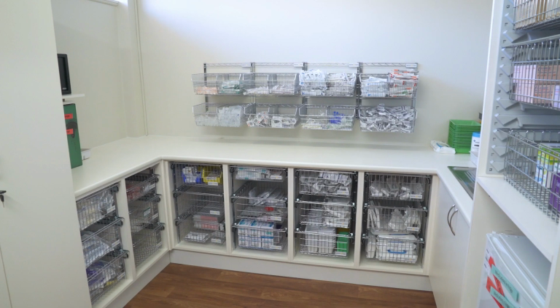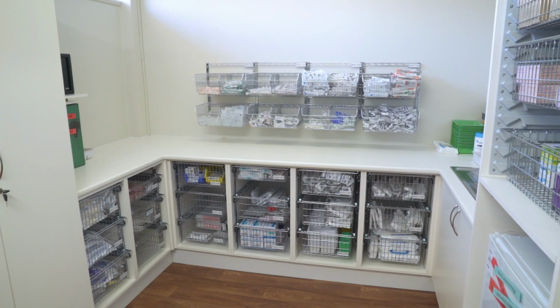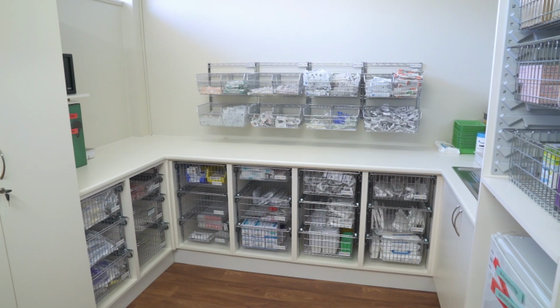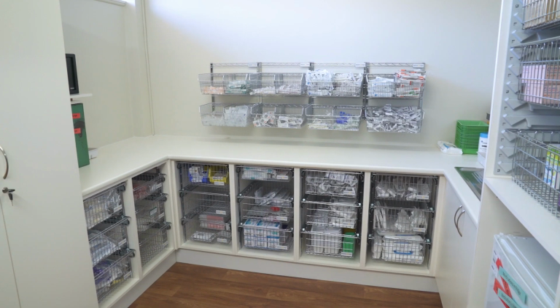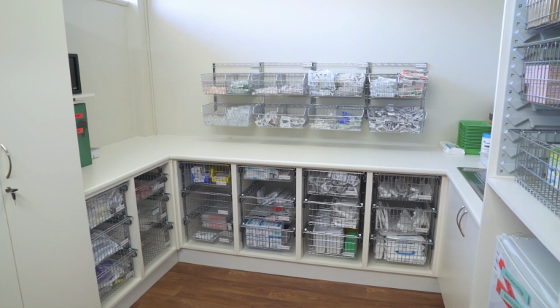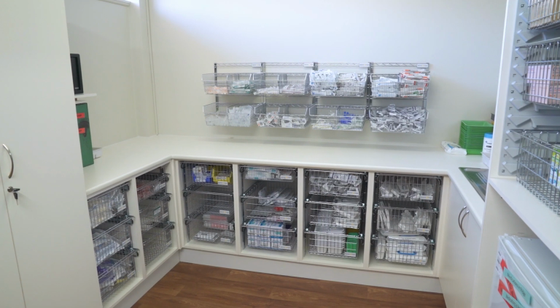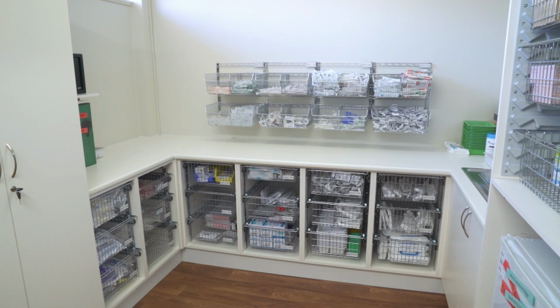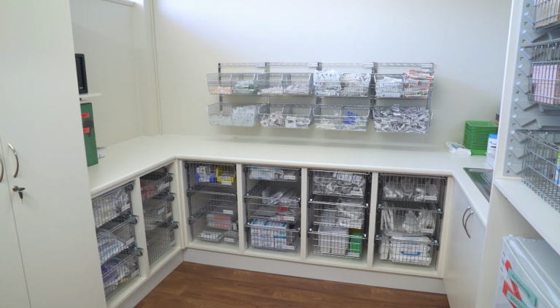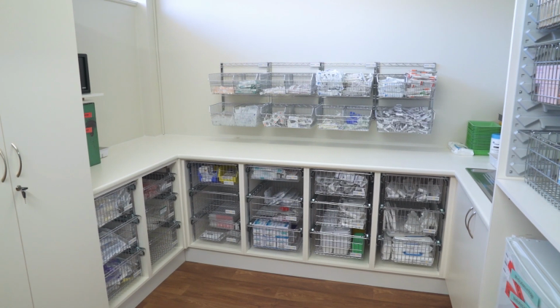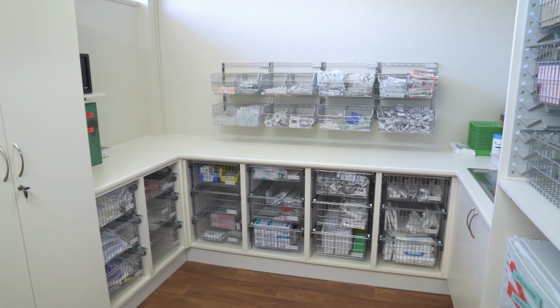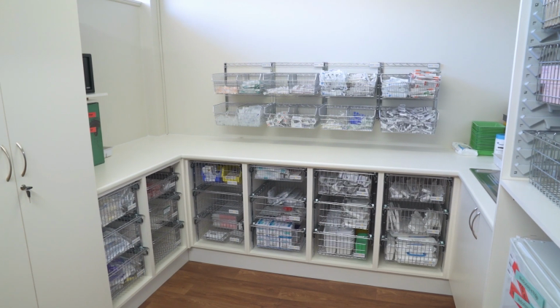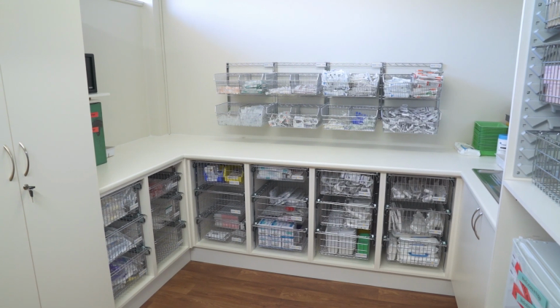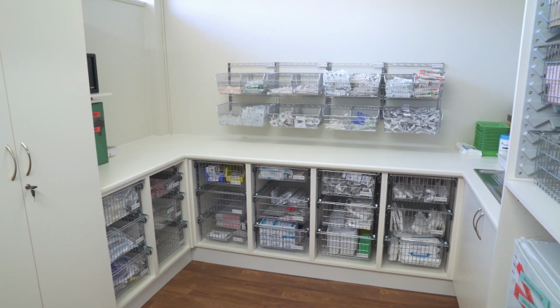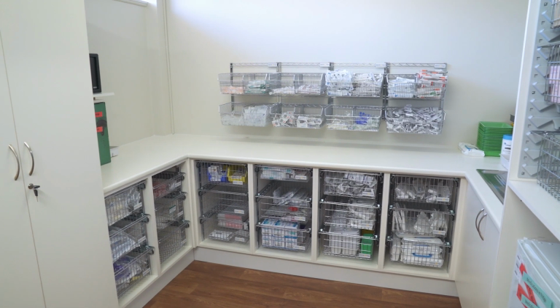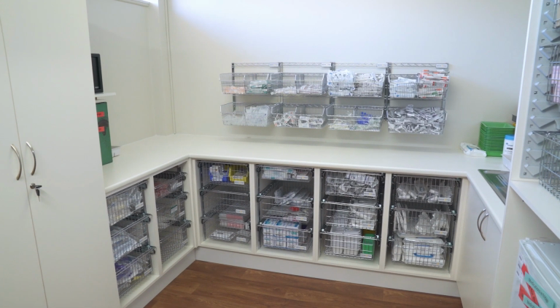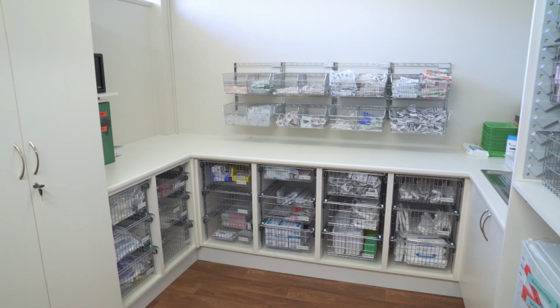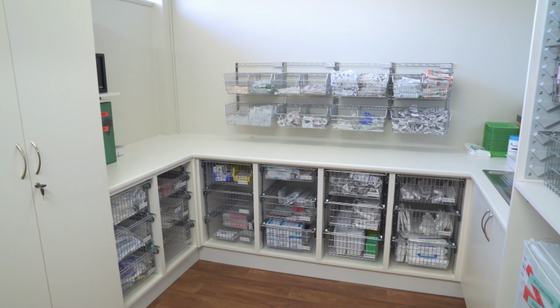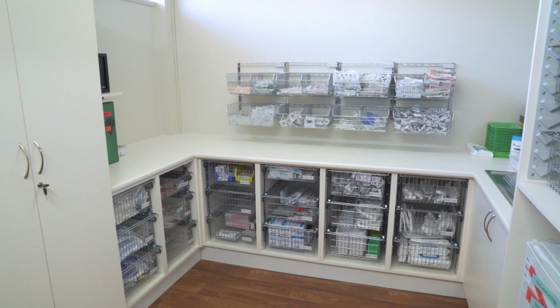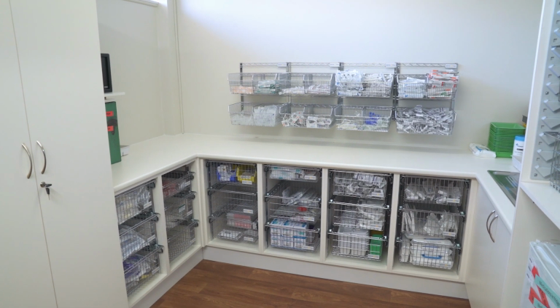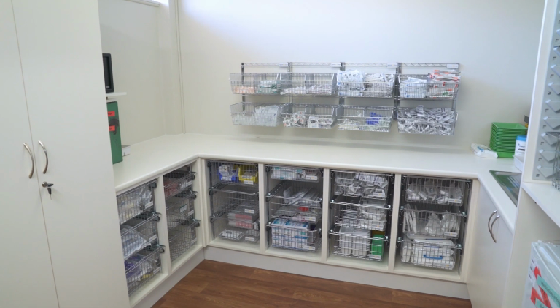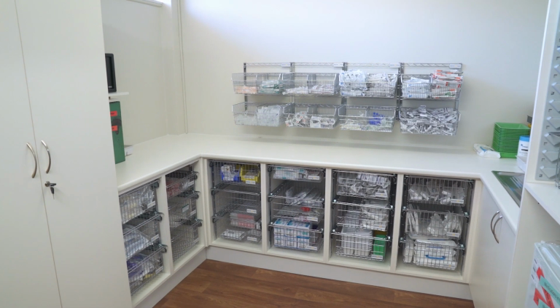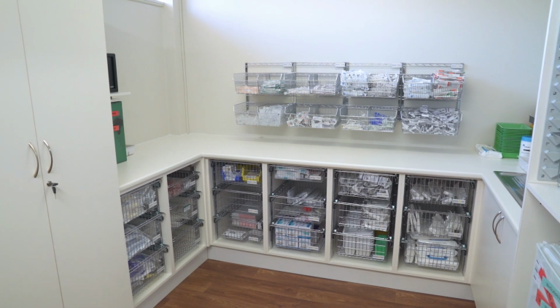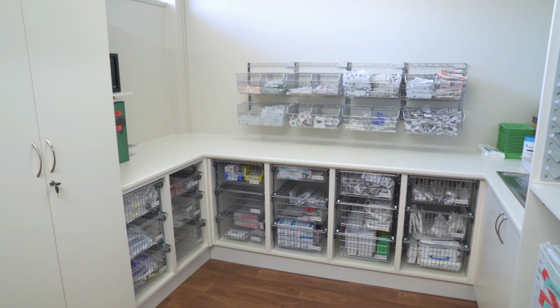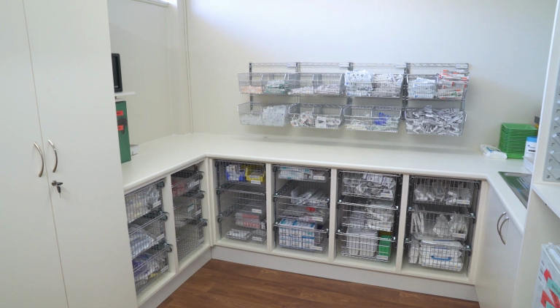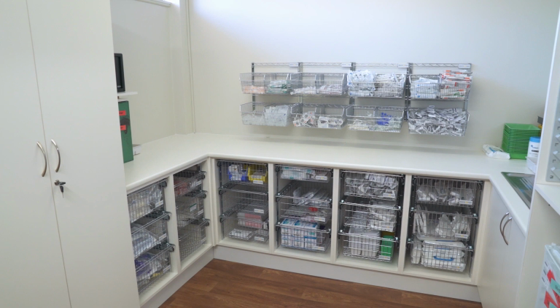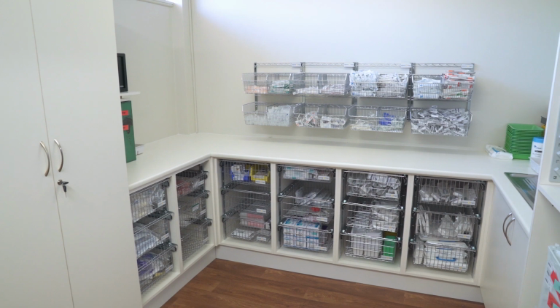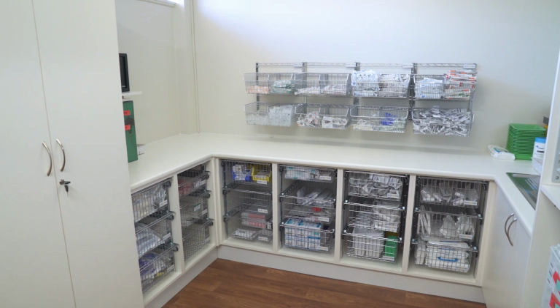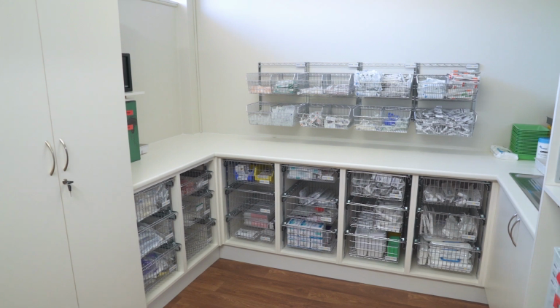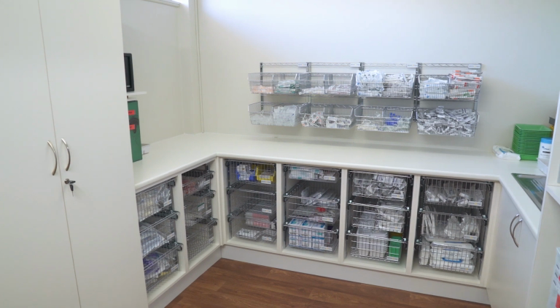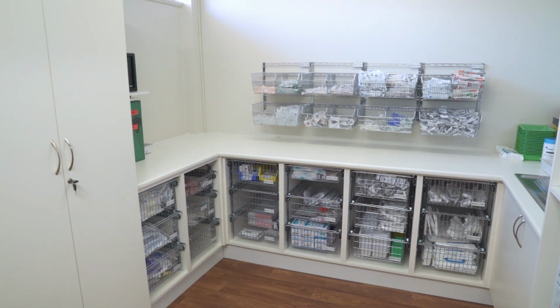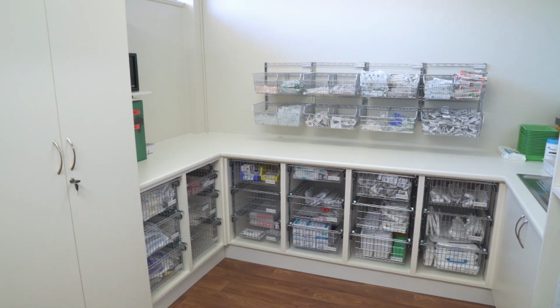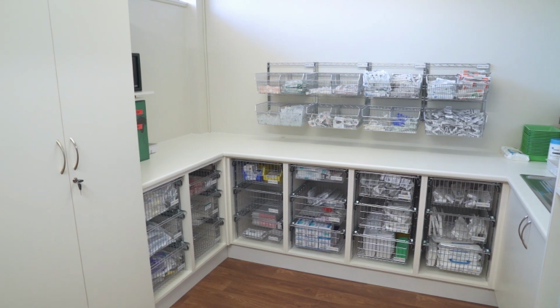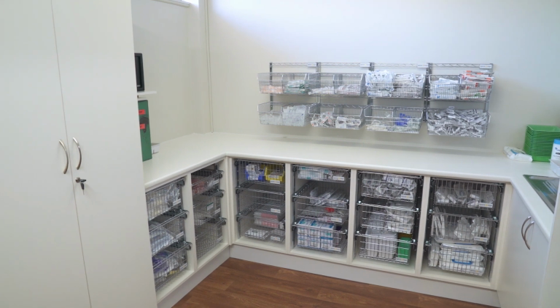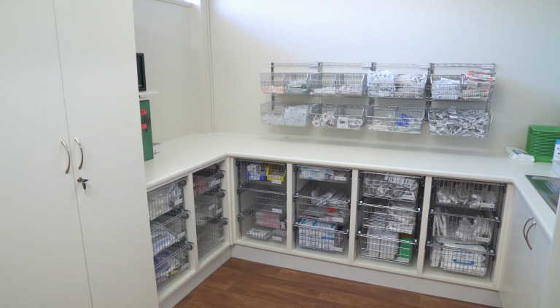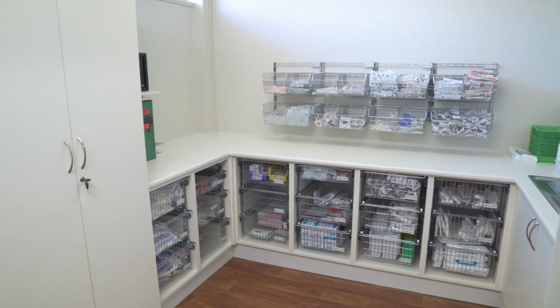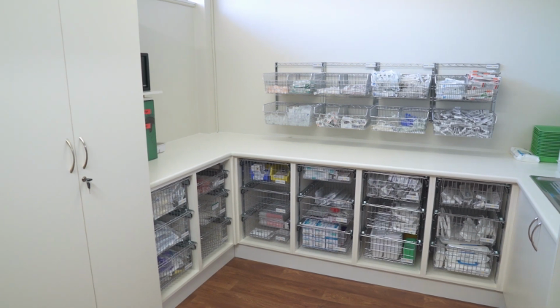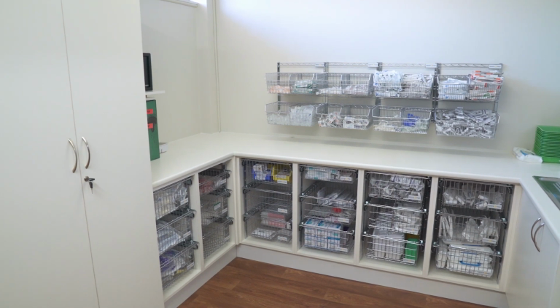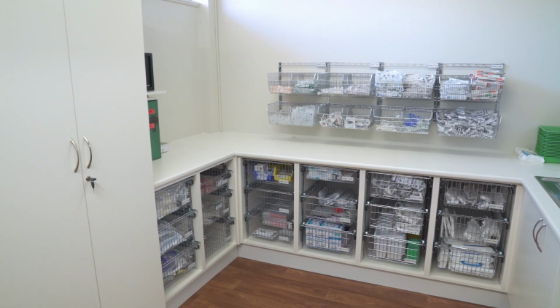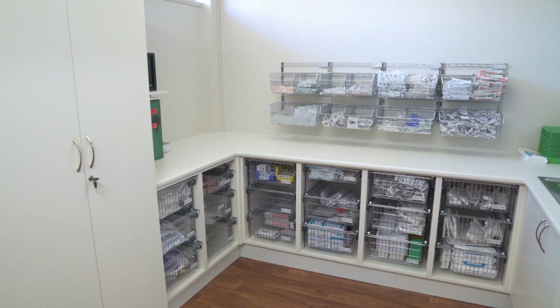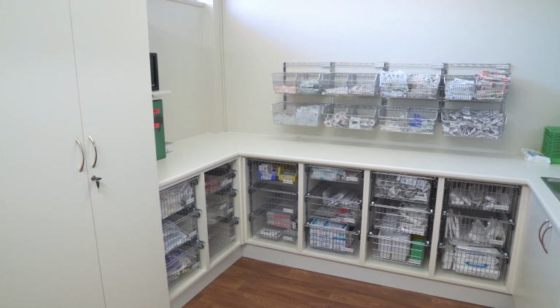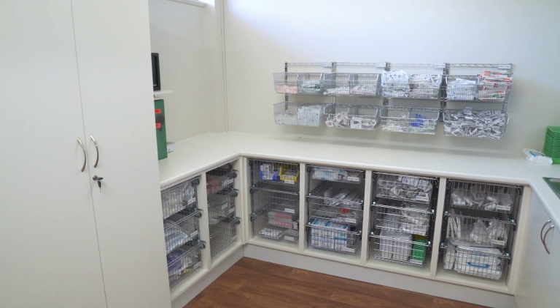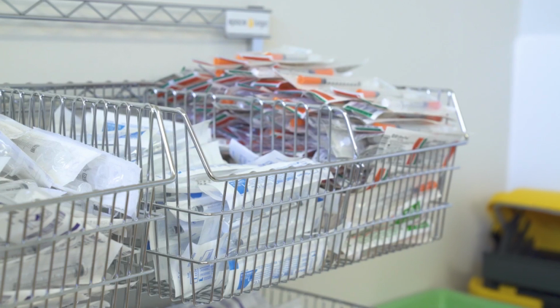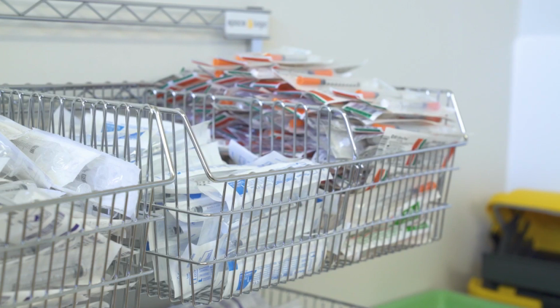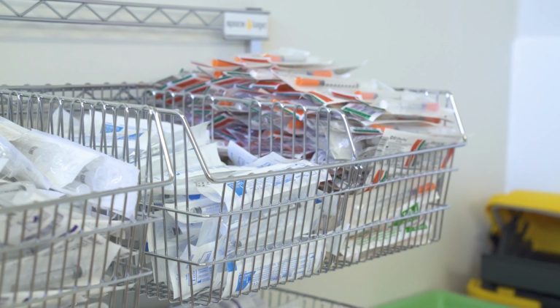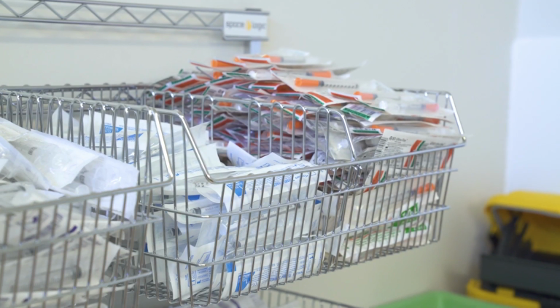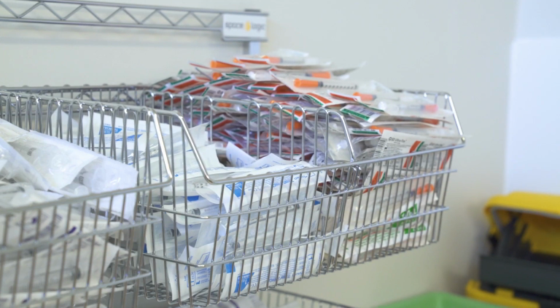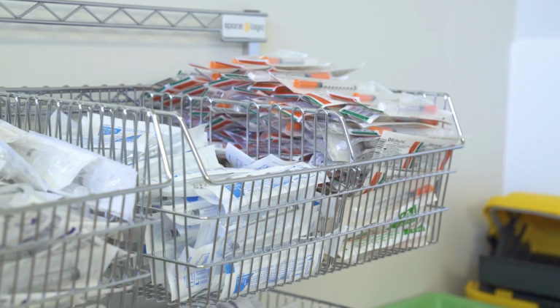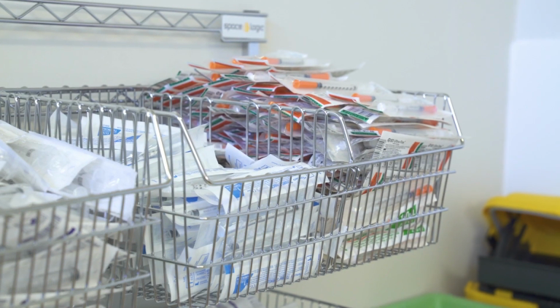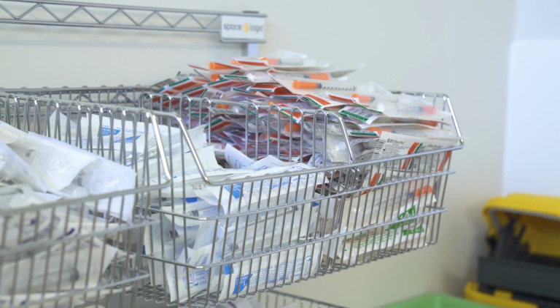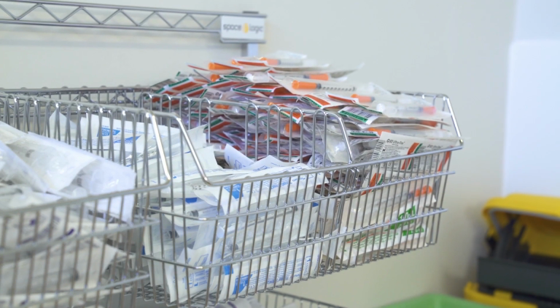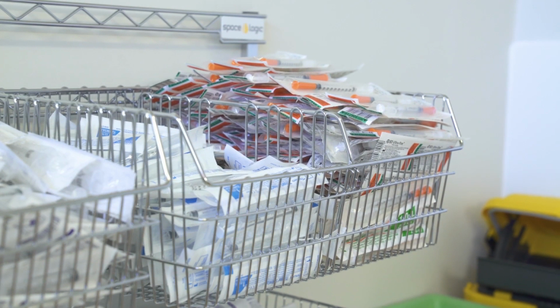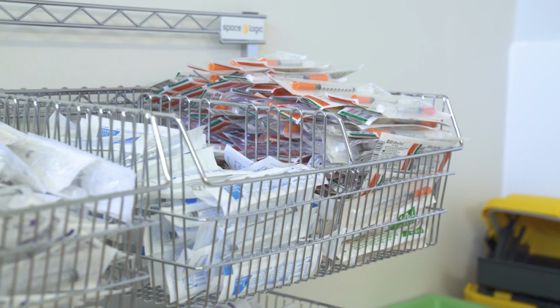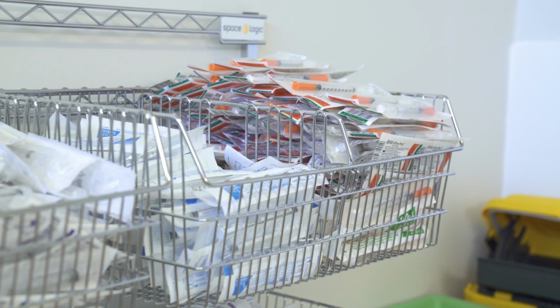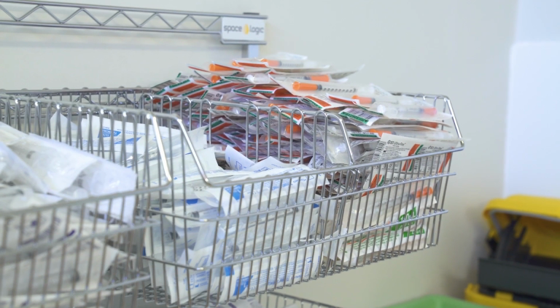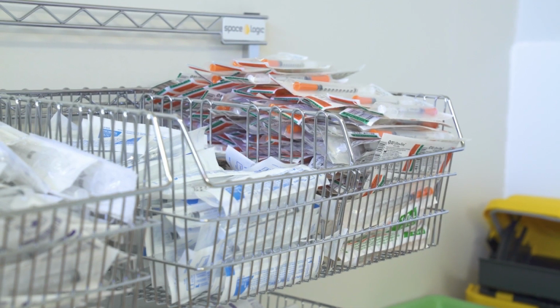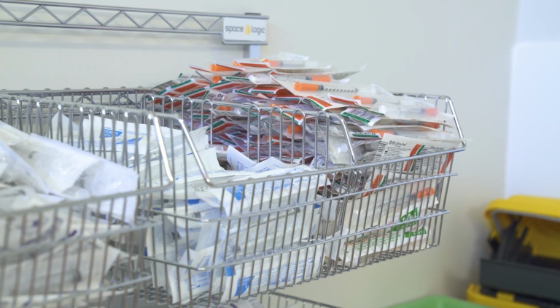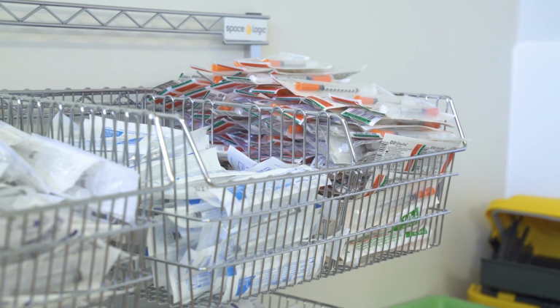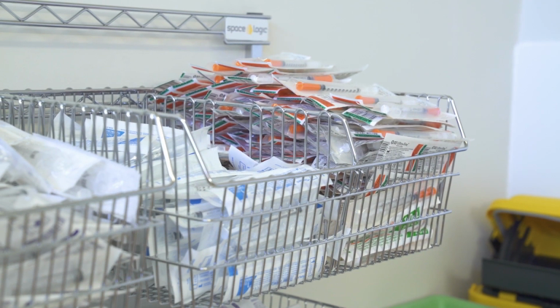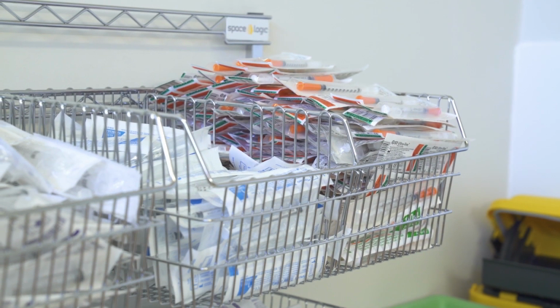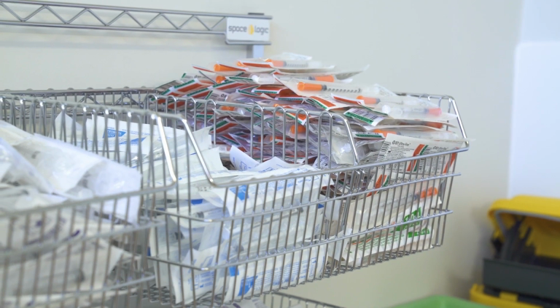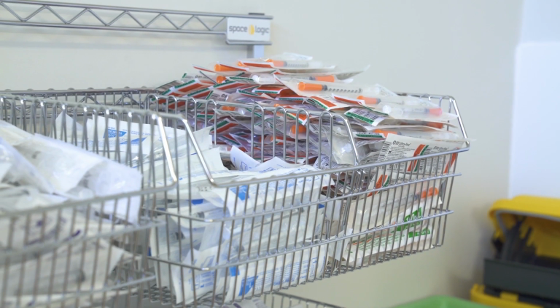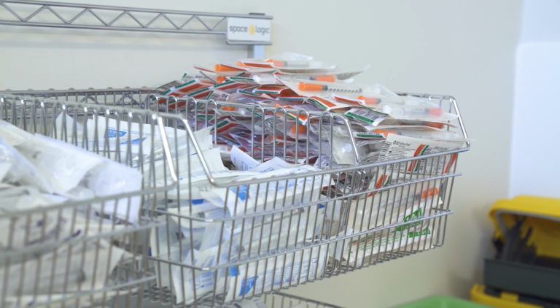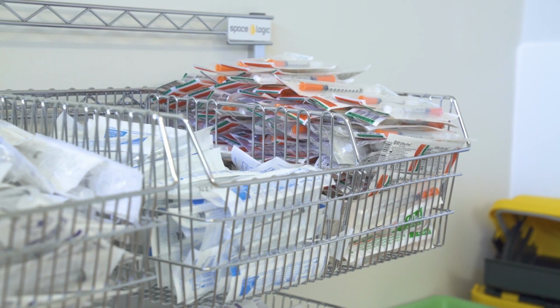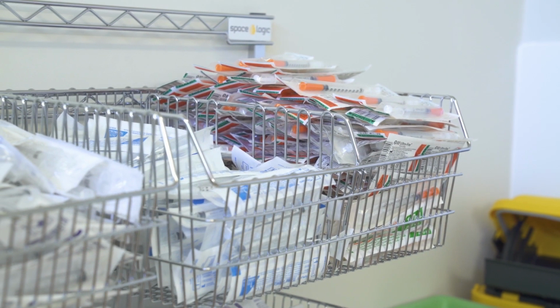Install banks of MediBins above workstations and benches, or place a small setup beside hospital beds.